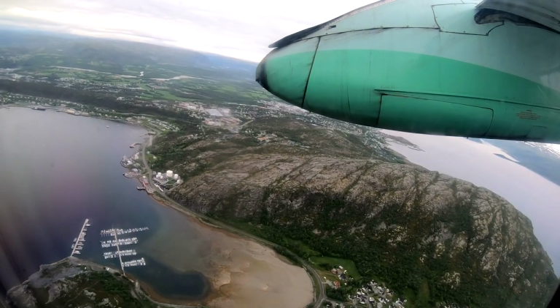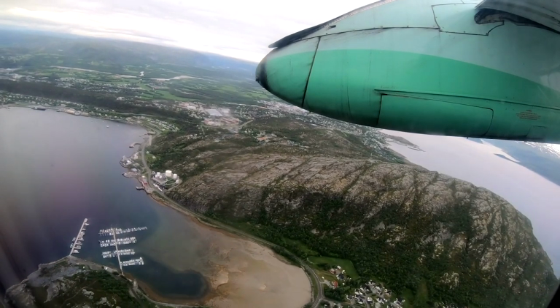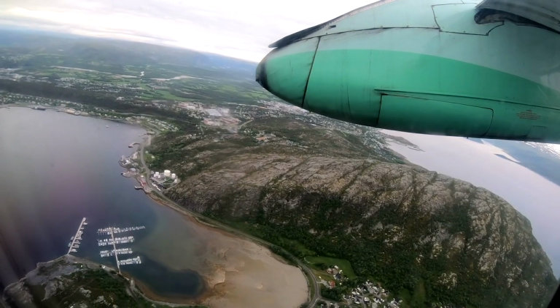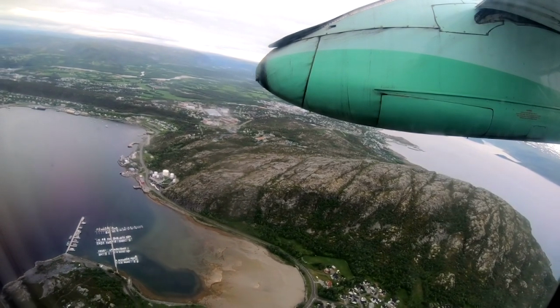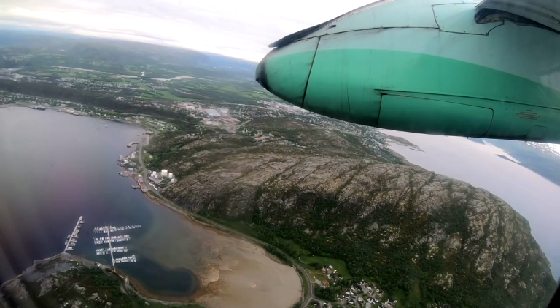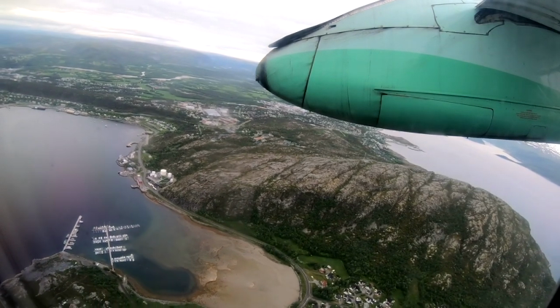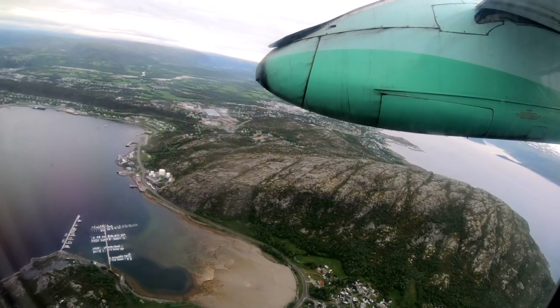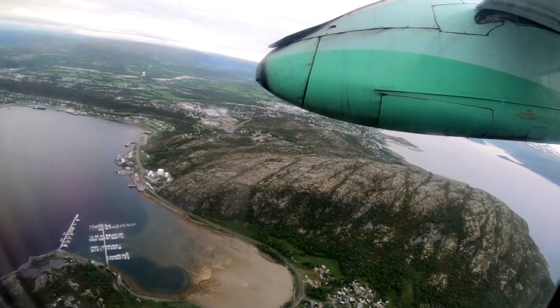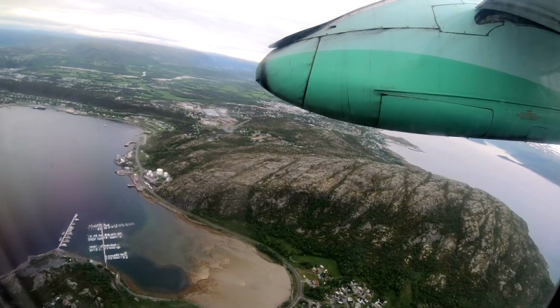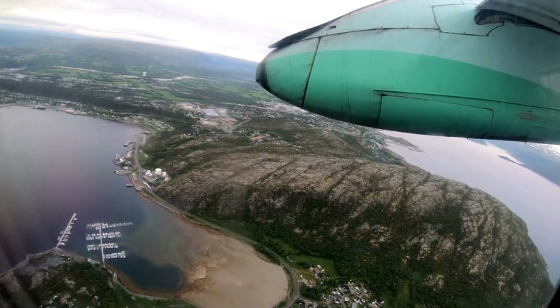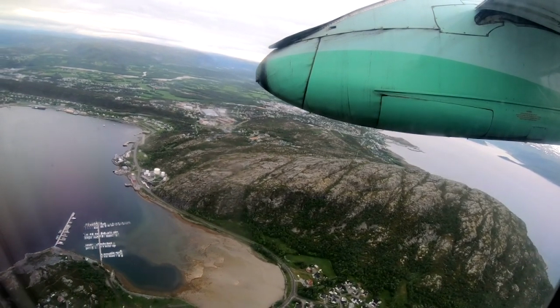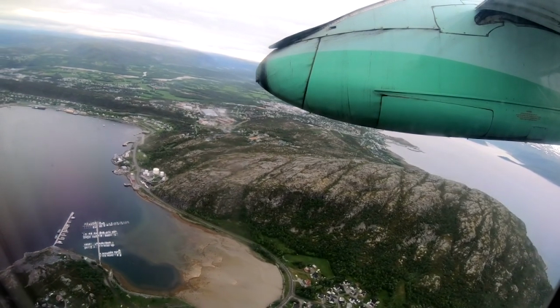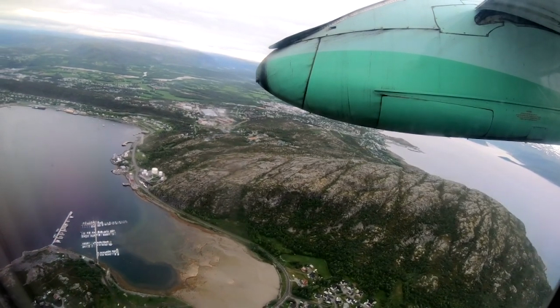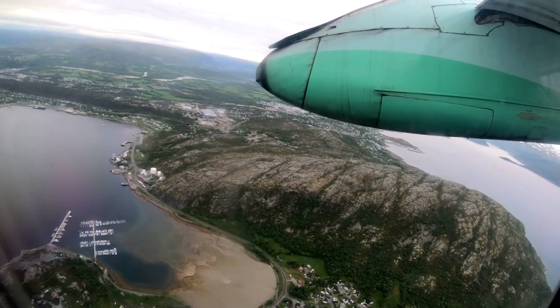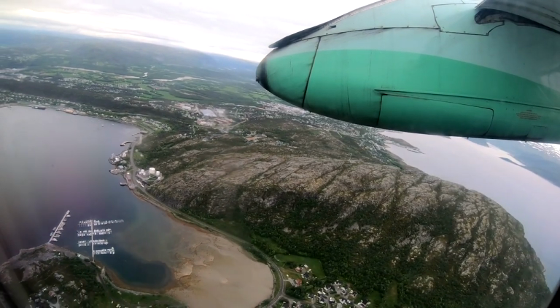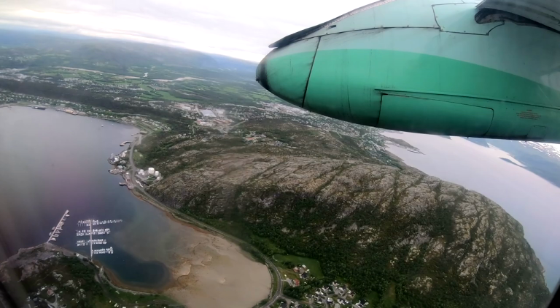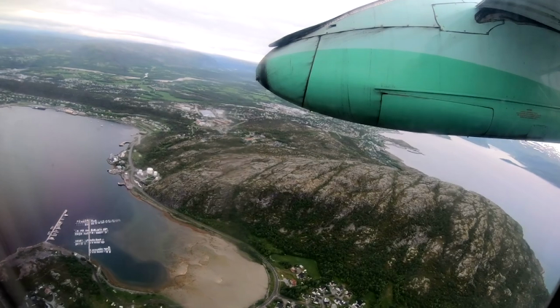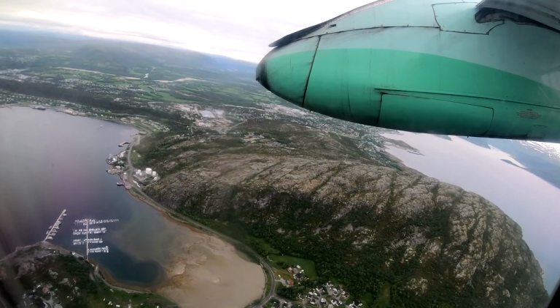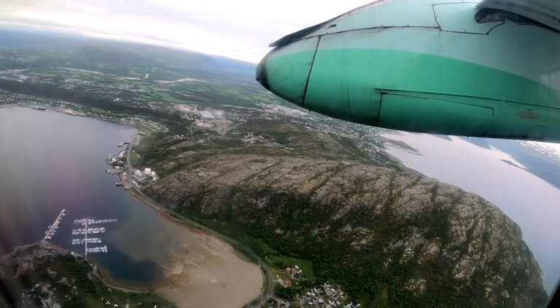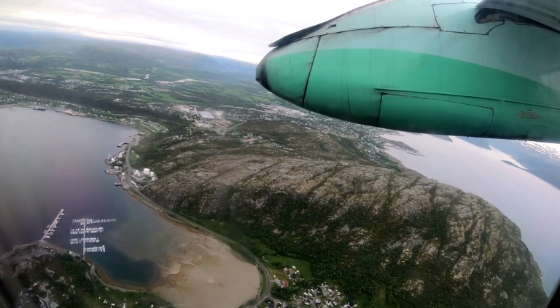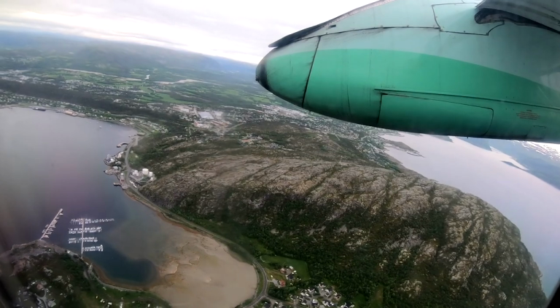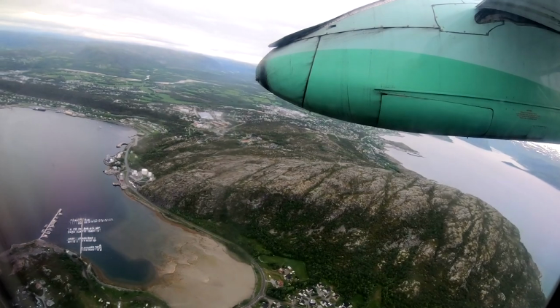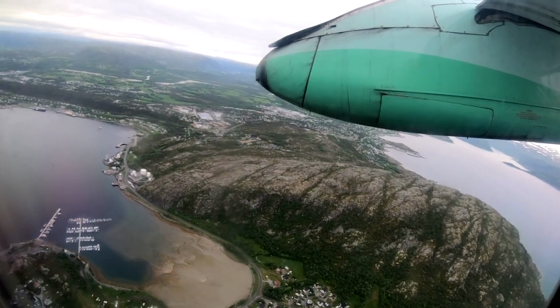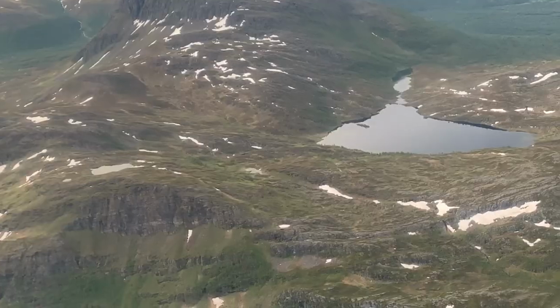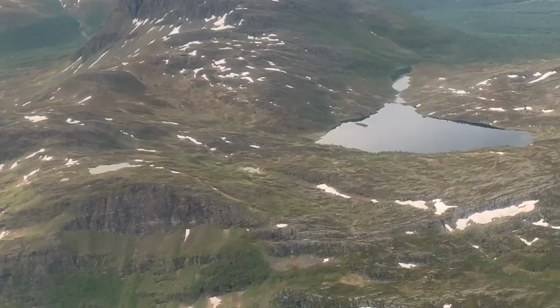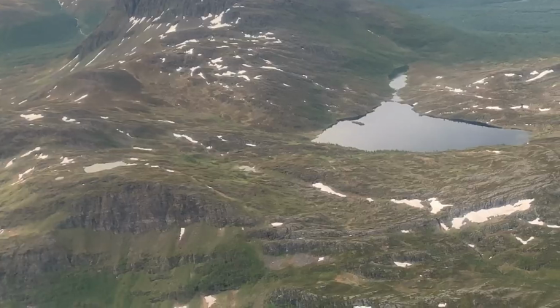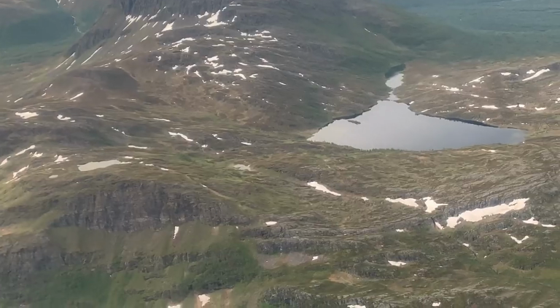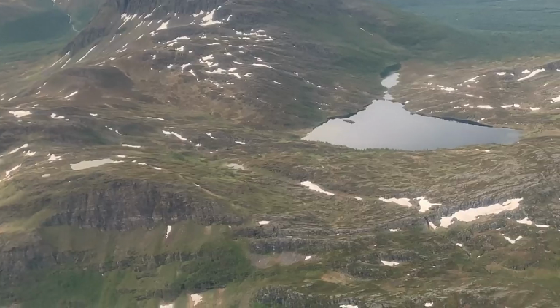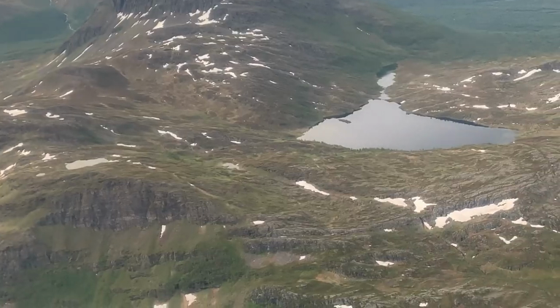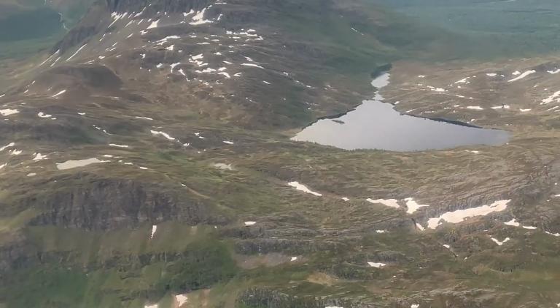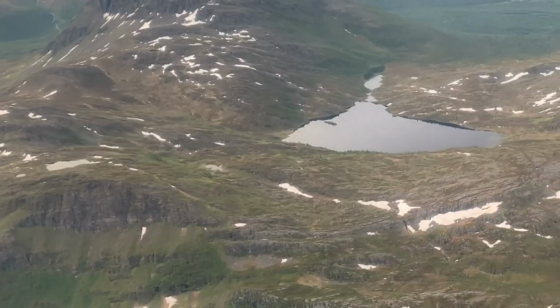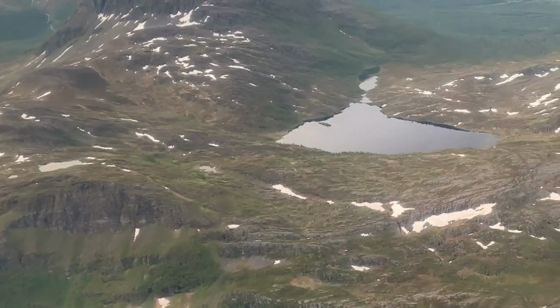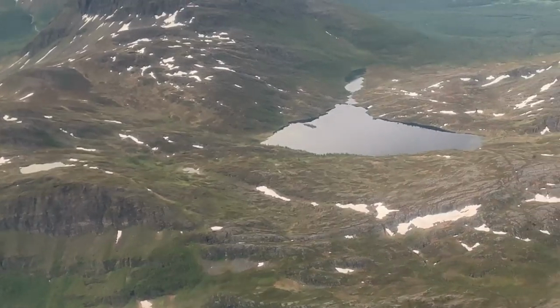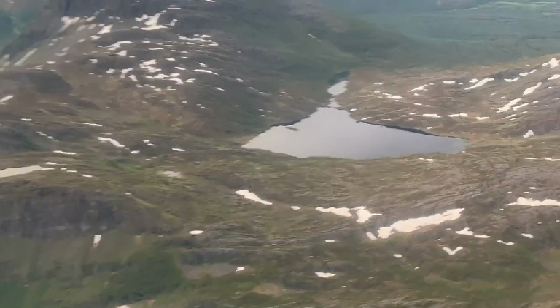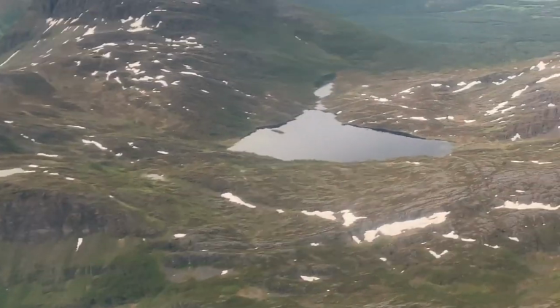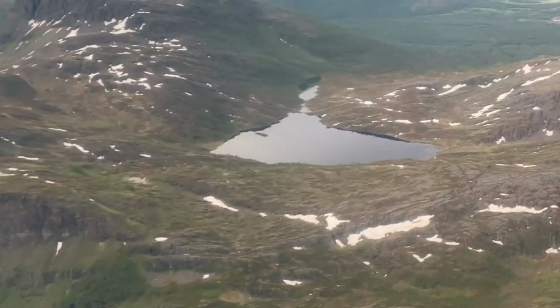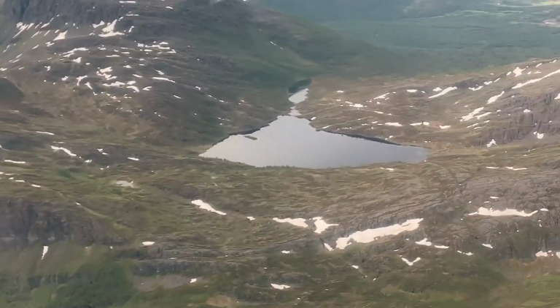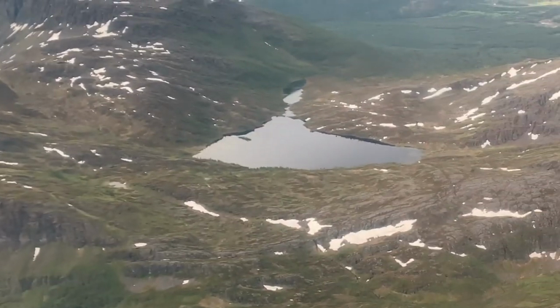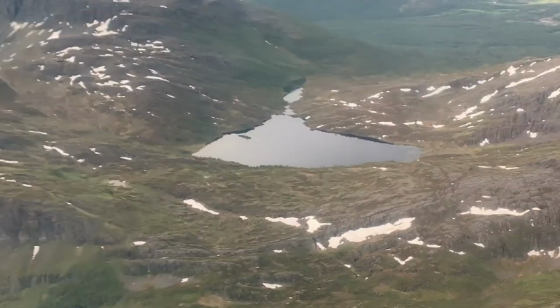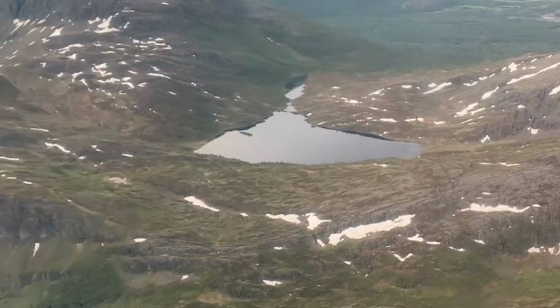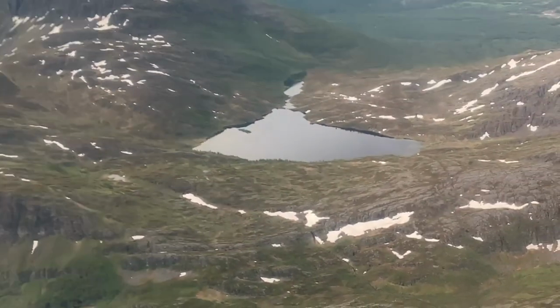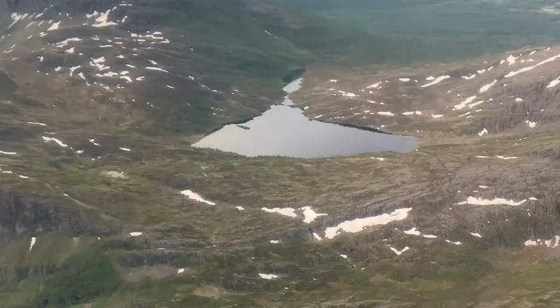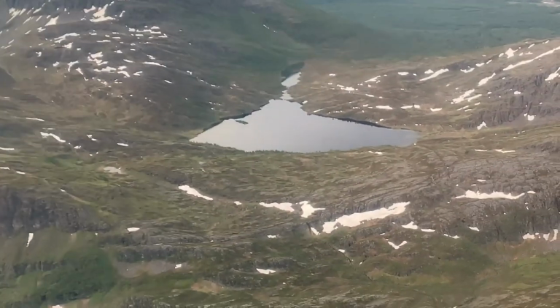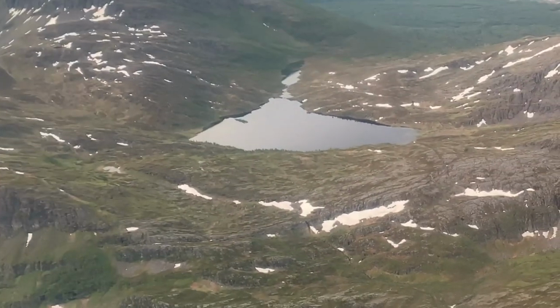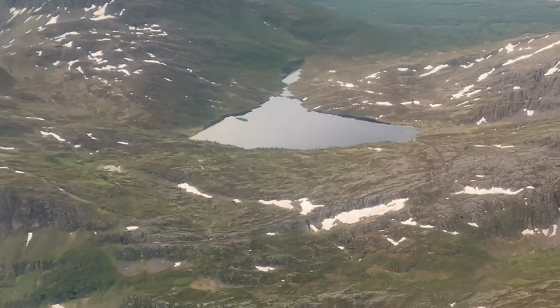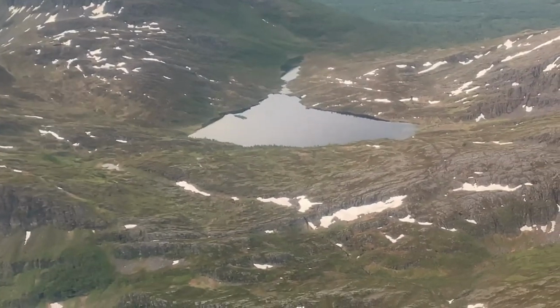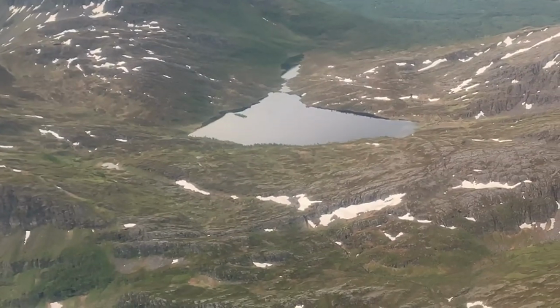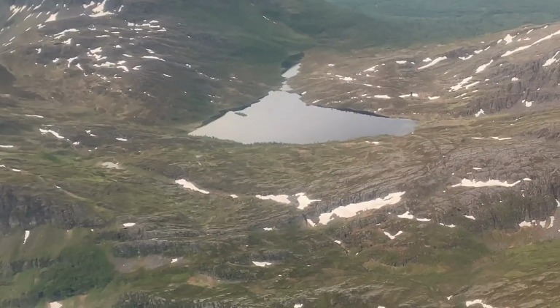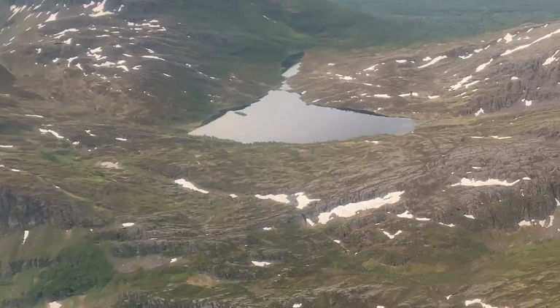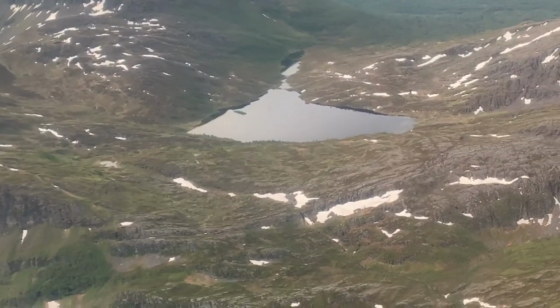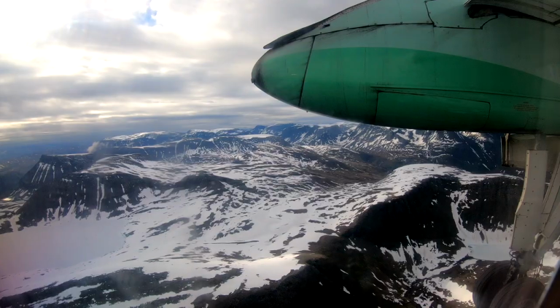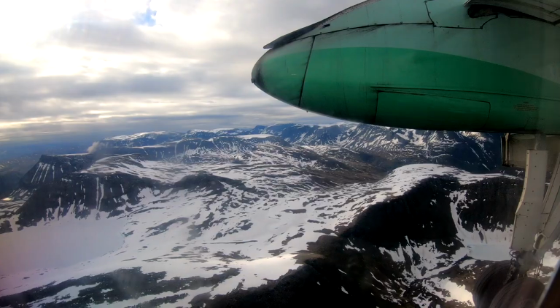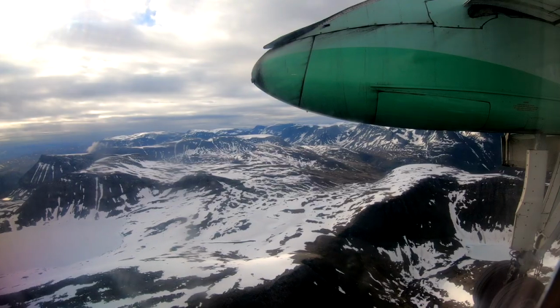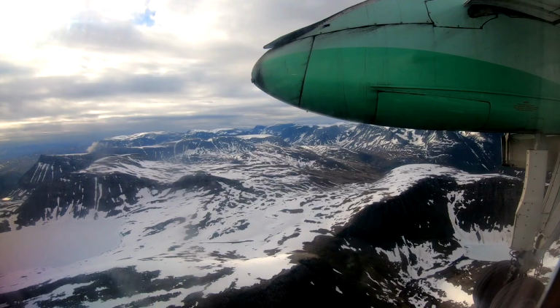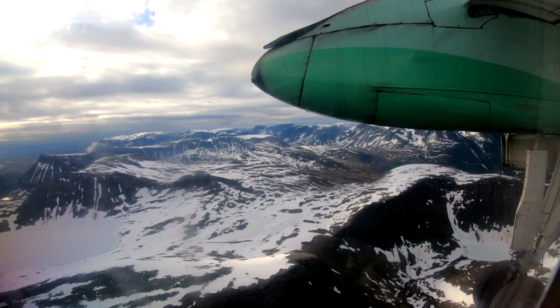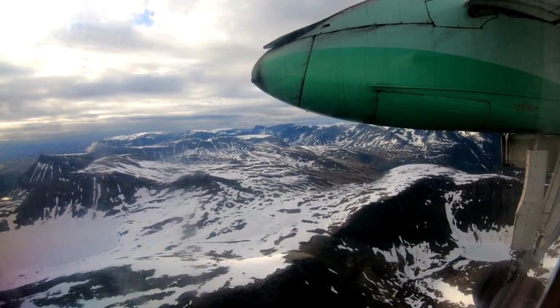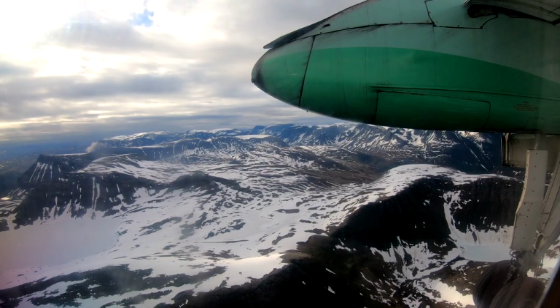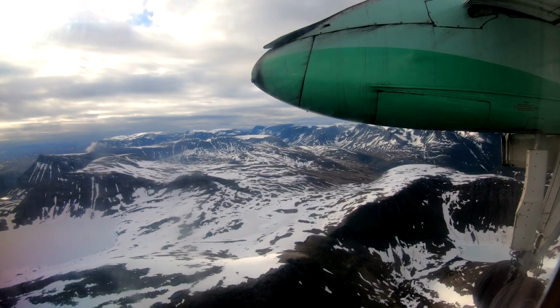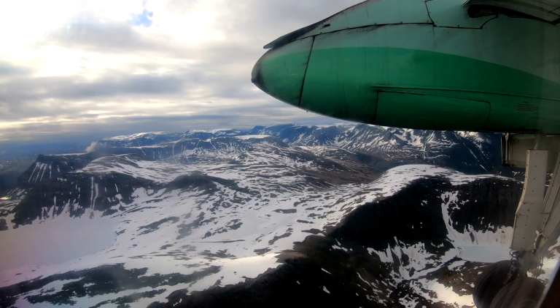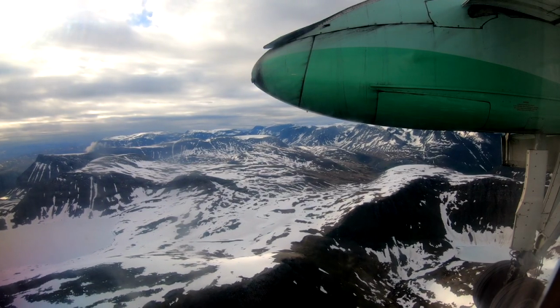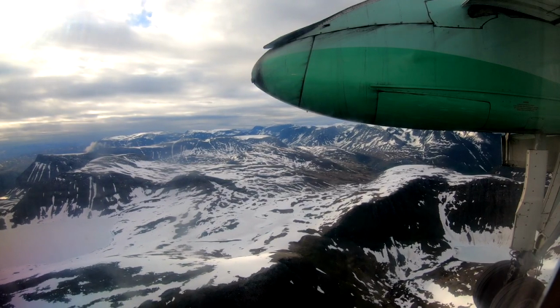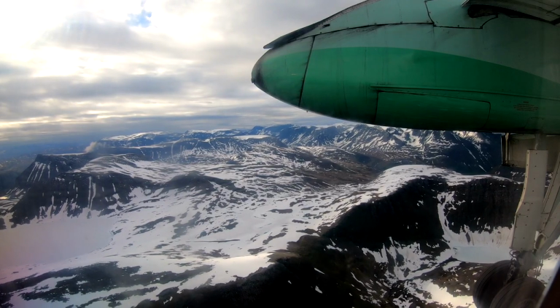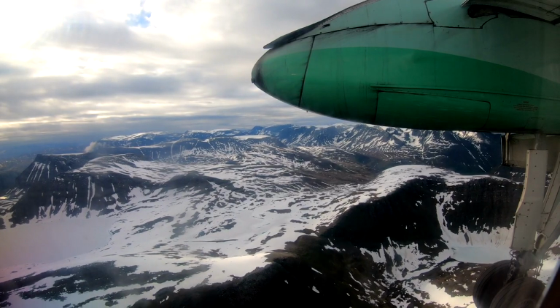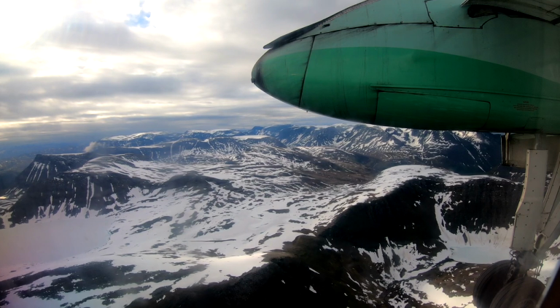From Alta it was a 15-minute ride to the beautiful village of Sørkjosen, nestled in between the mountains. The approach and landing into Sørkjosen is absolutely stunning and kicked off possibly the most scenic part of my Arctic adventure.